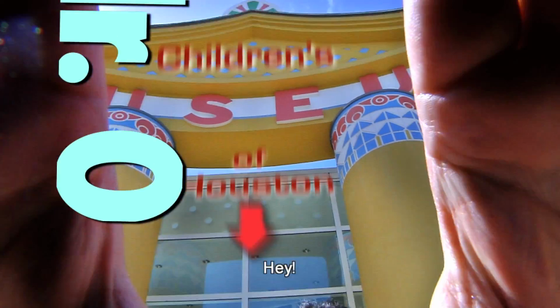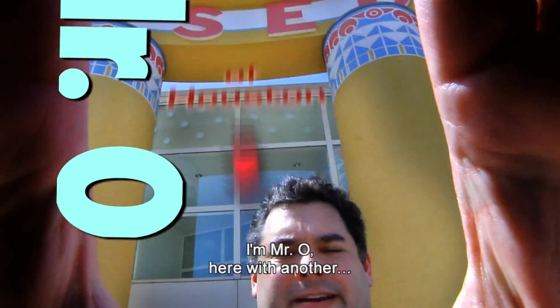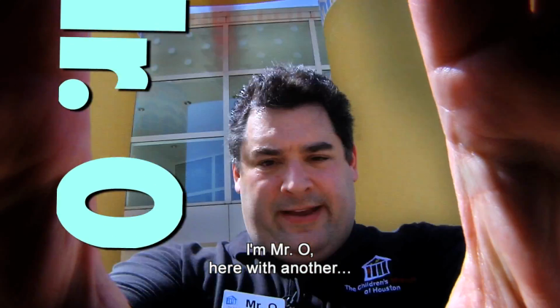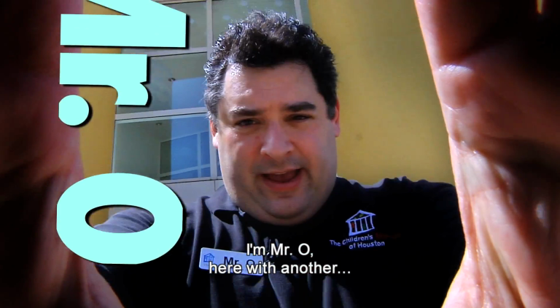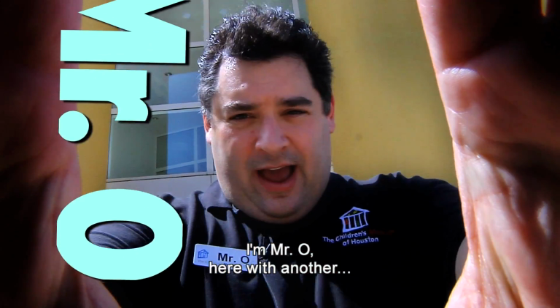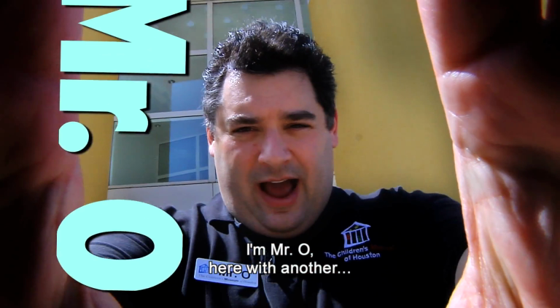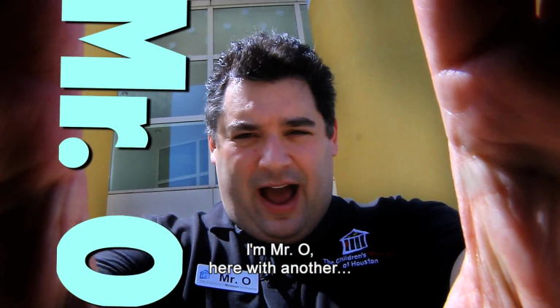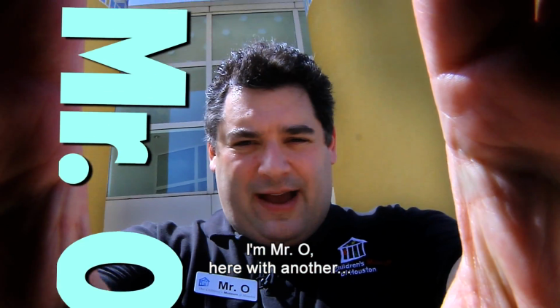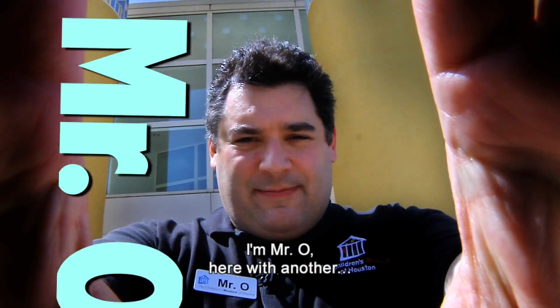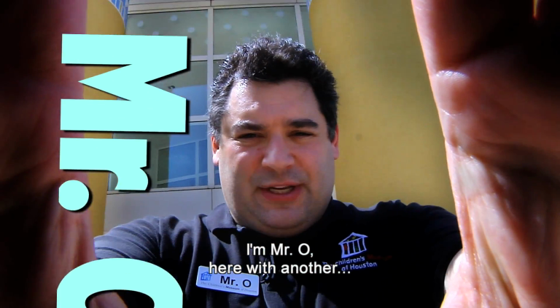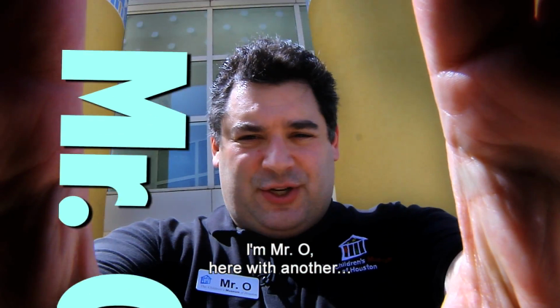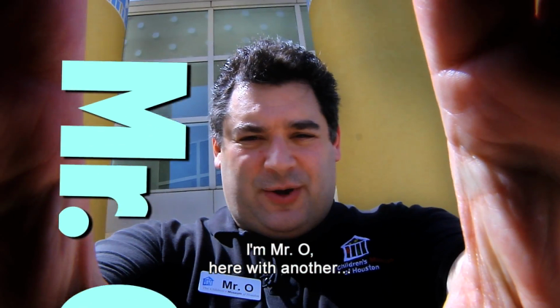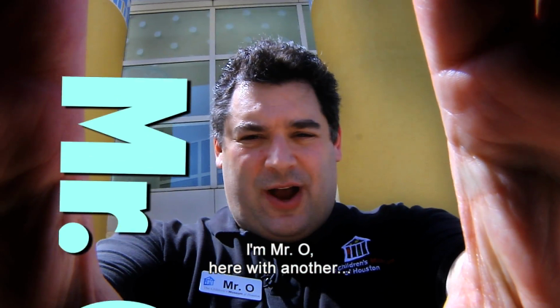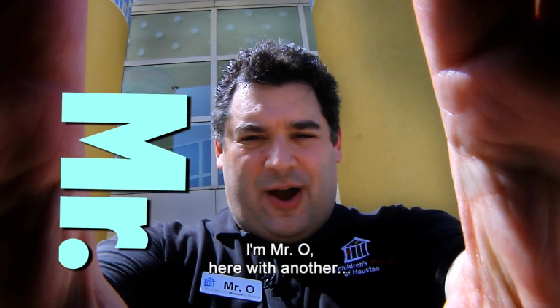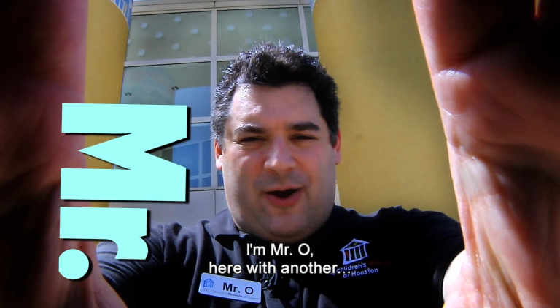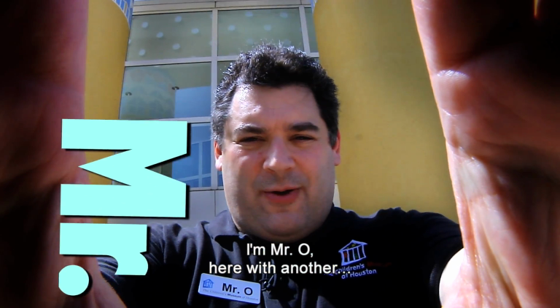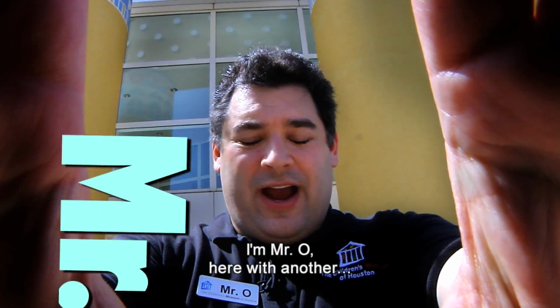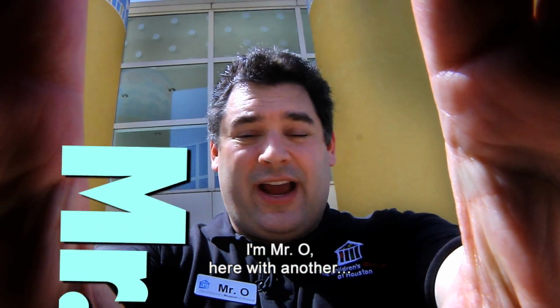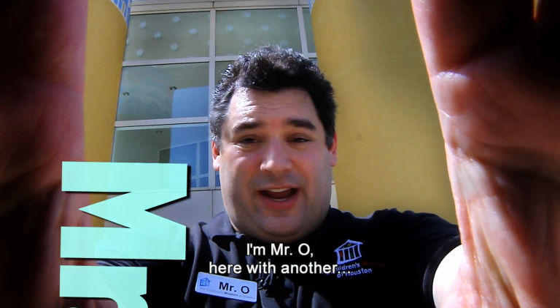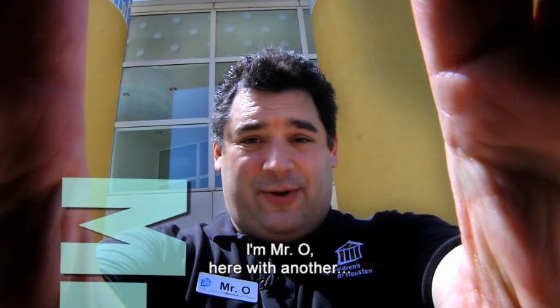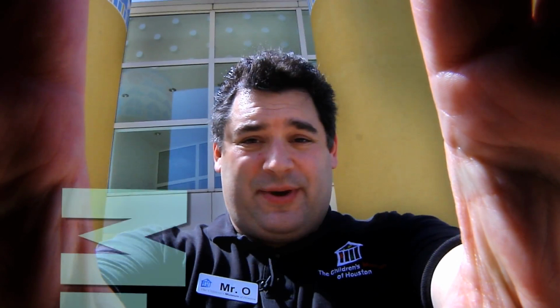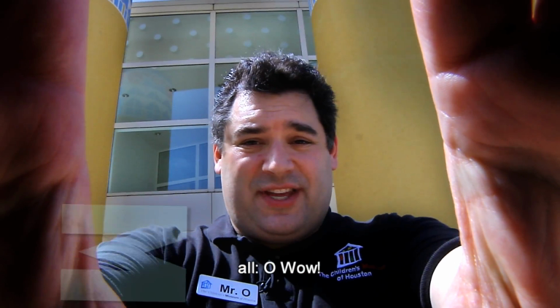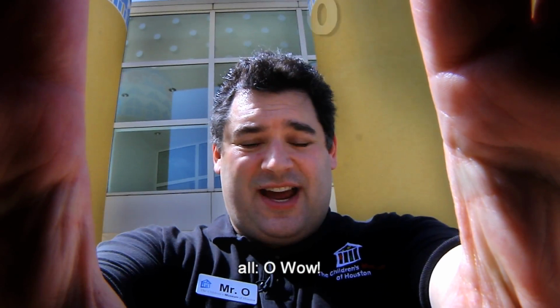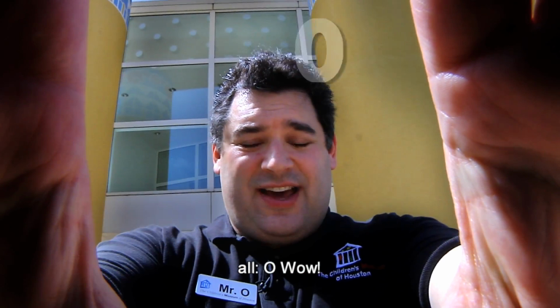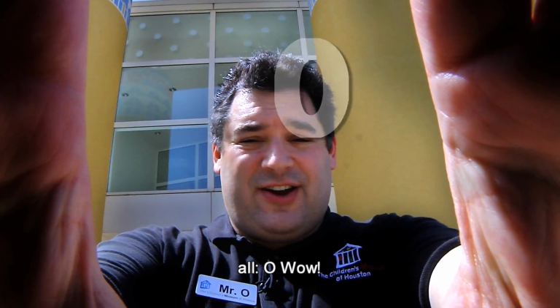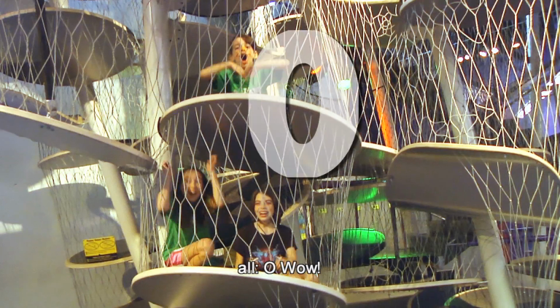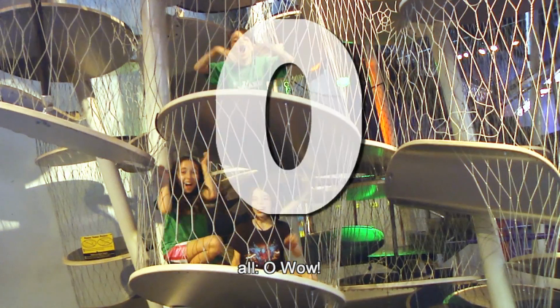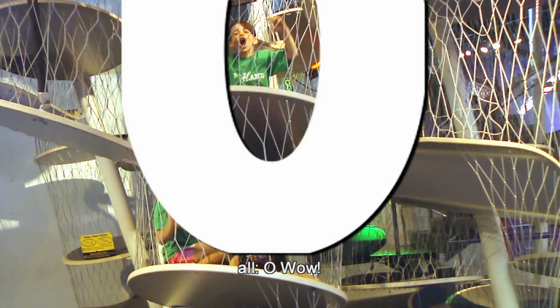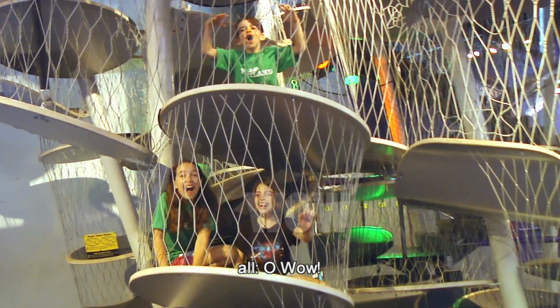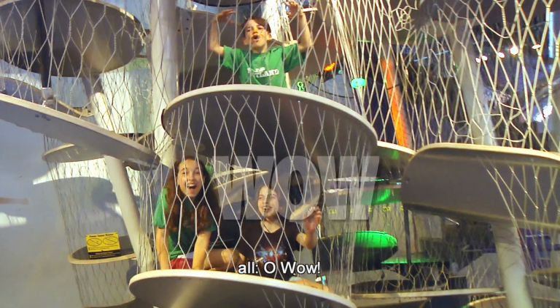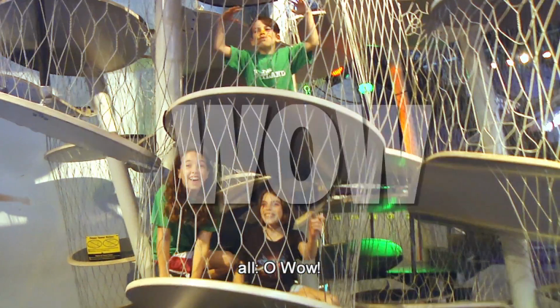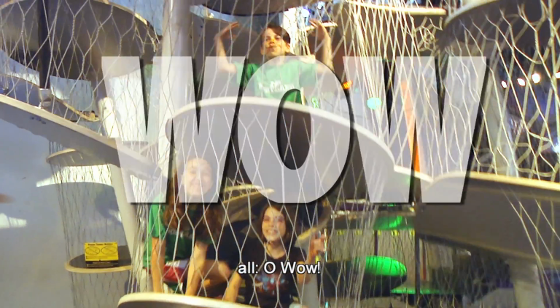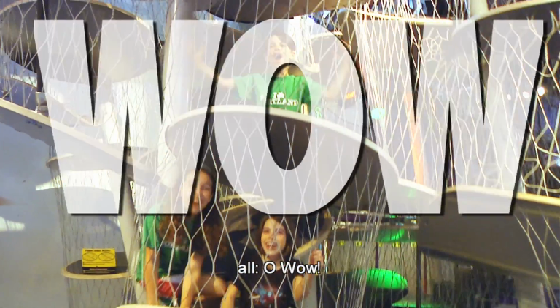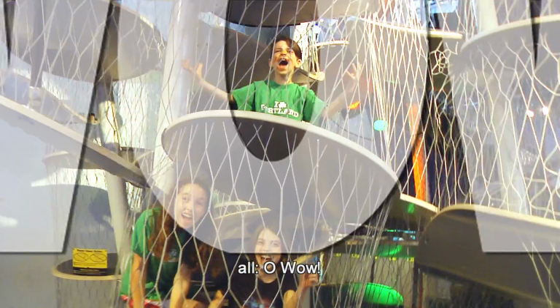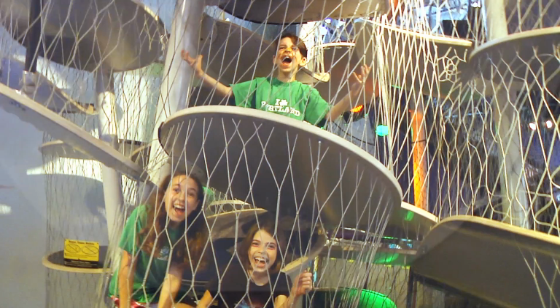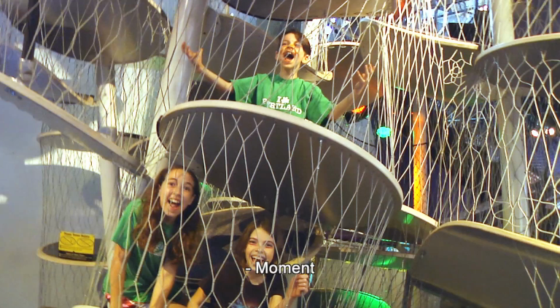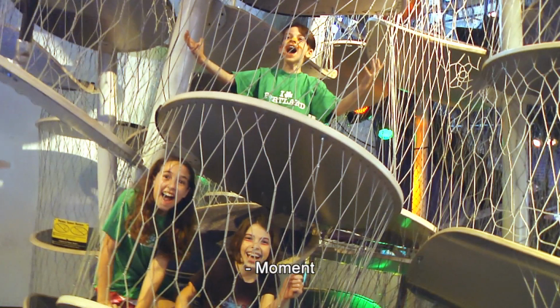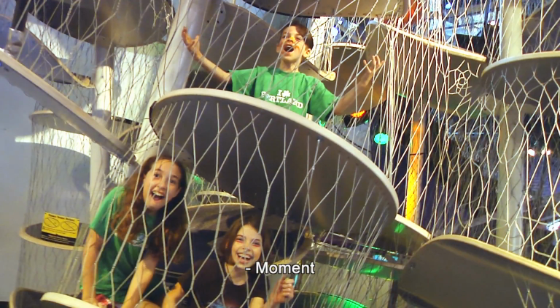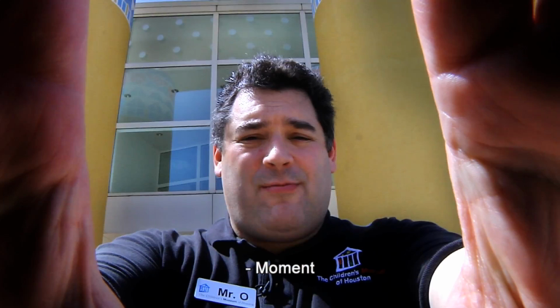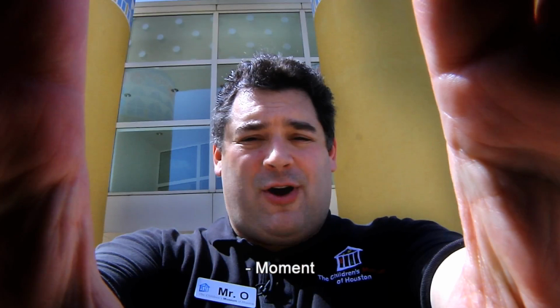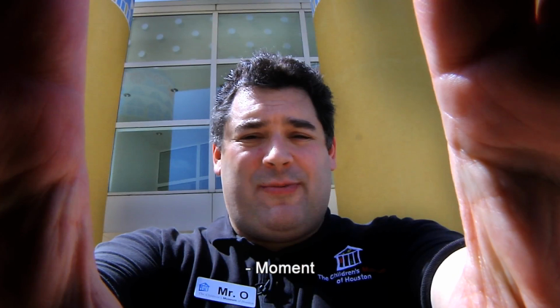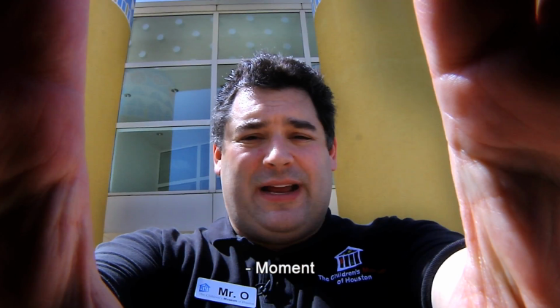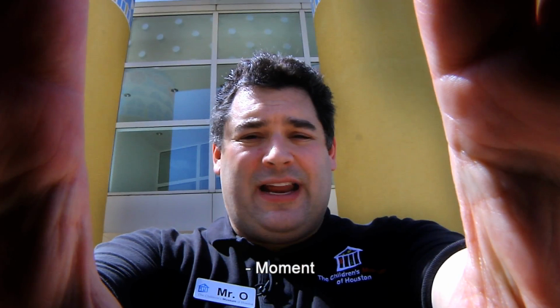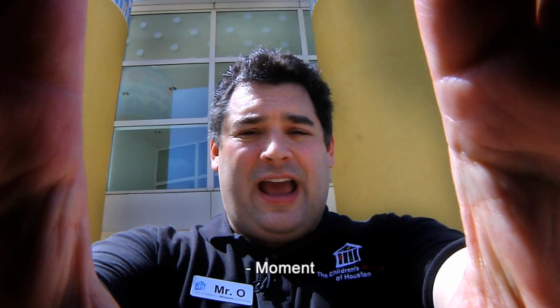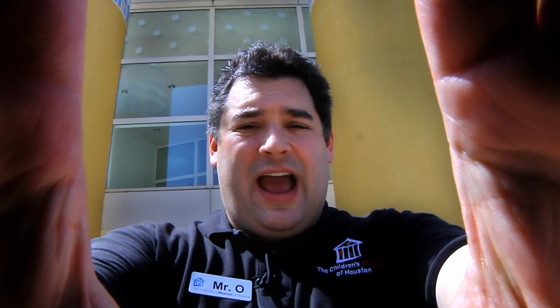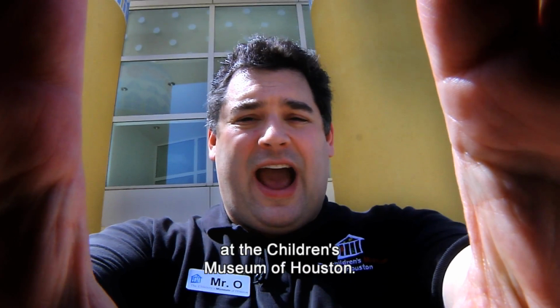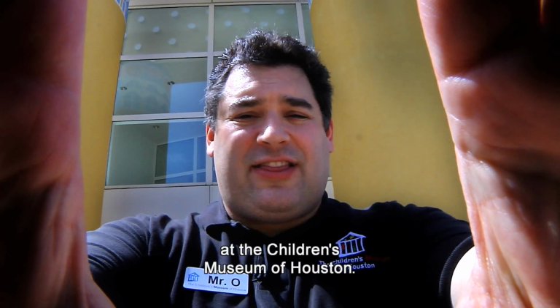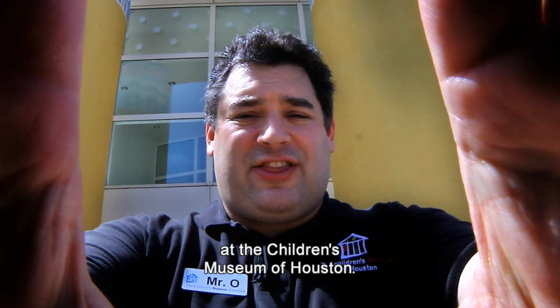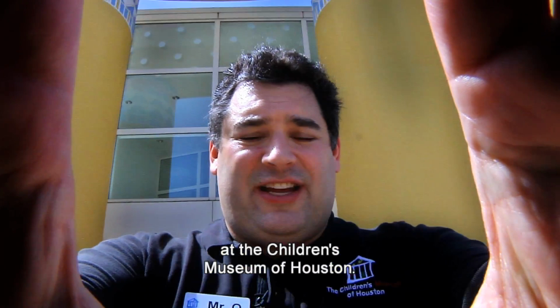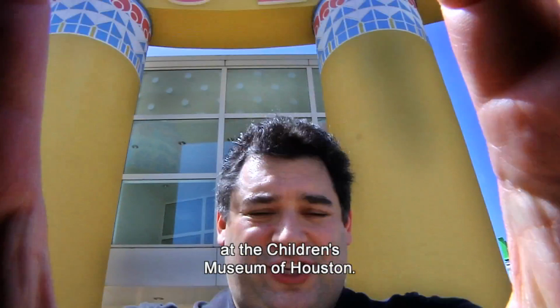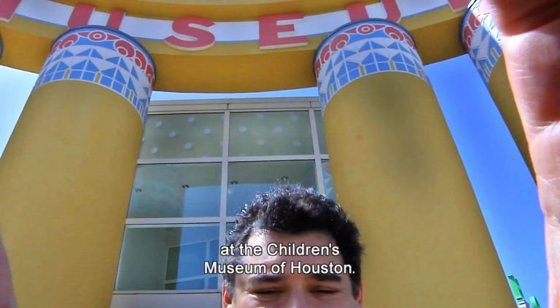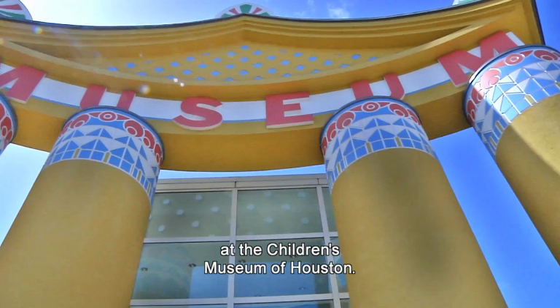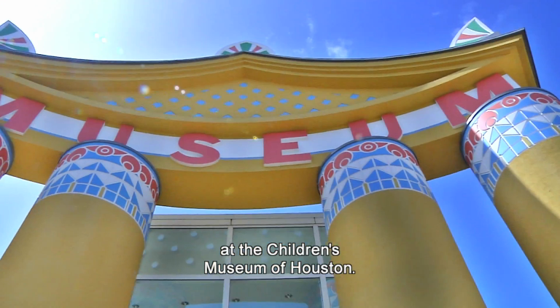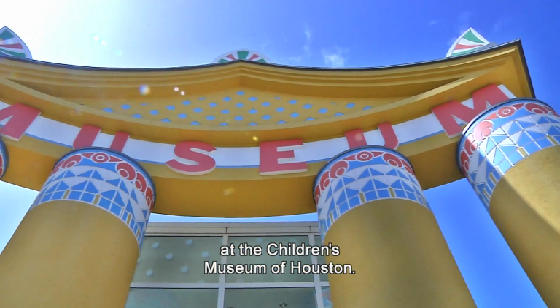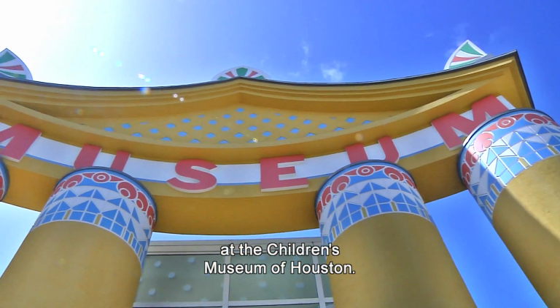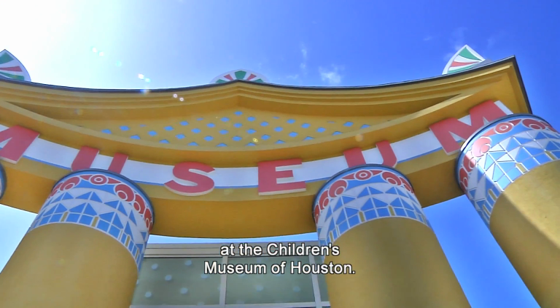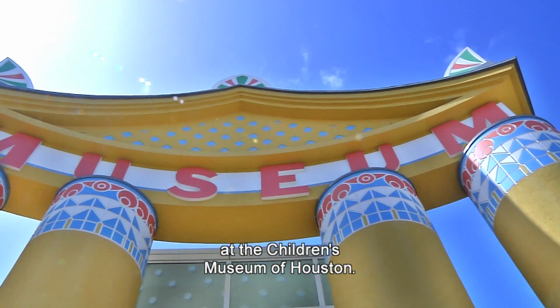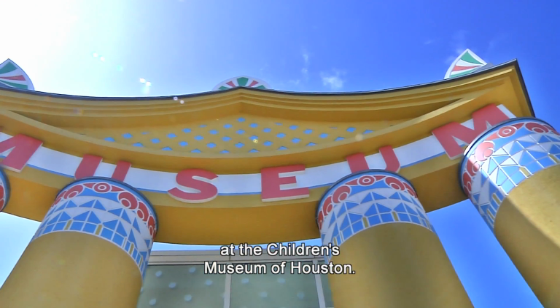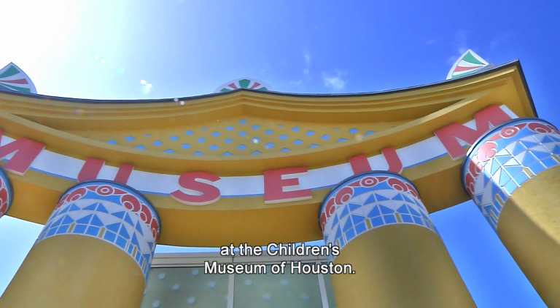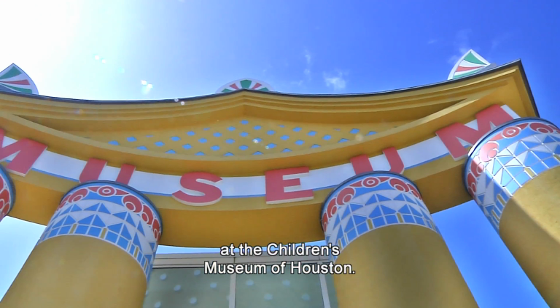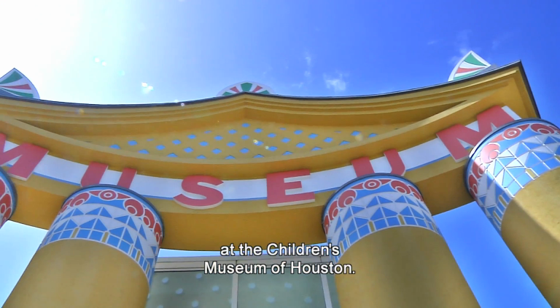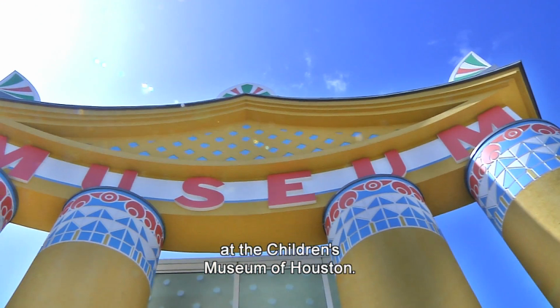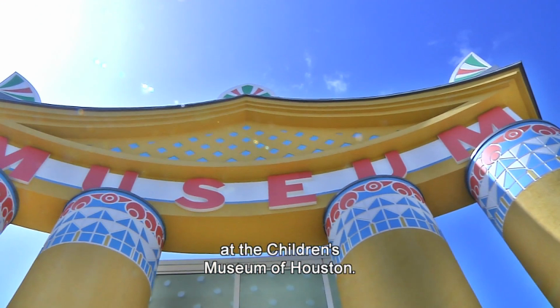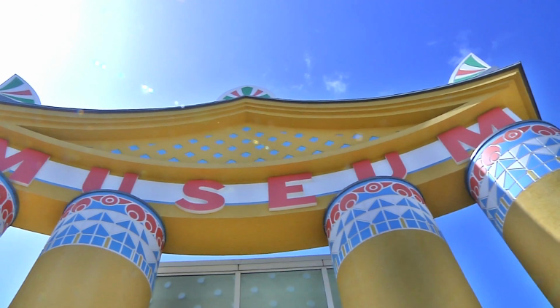I'm Mr. O, here with another moment at the Children's Museum of Houston.